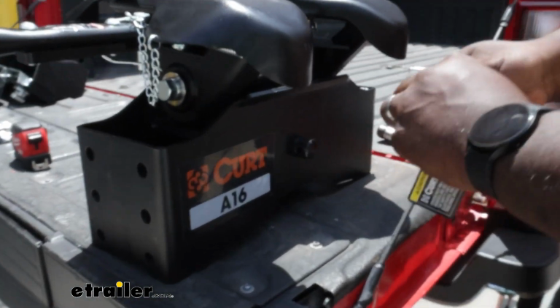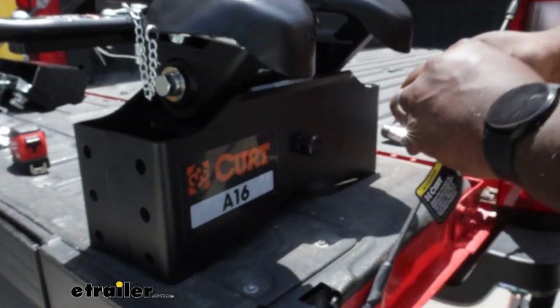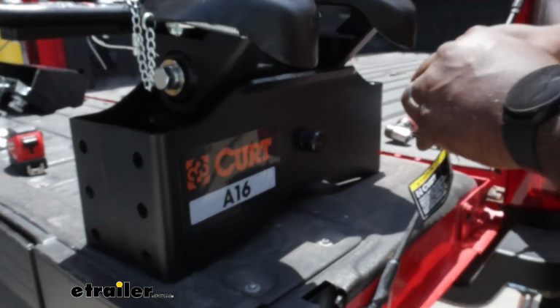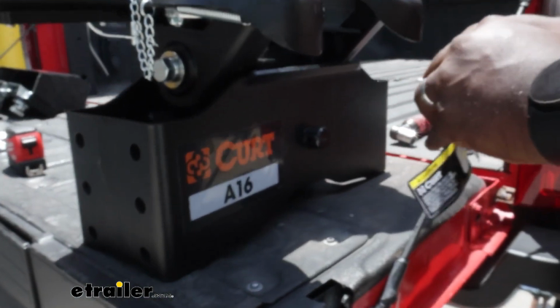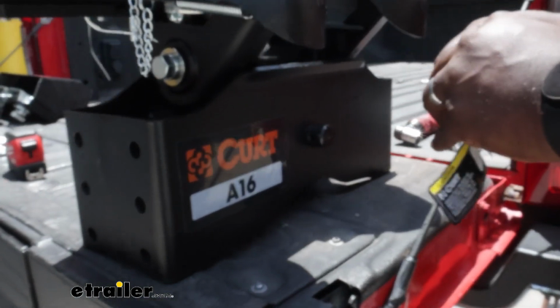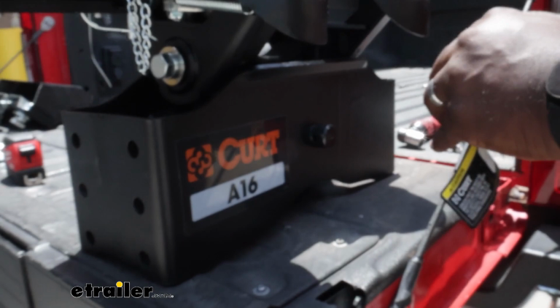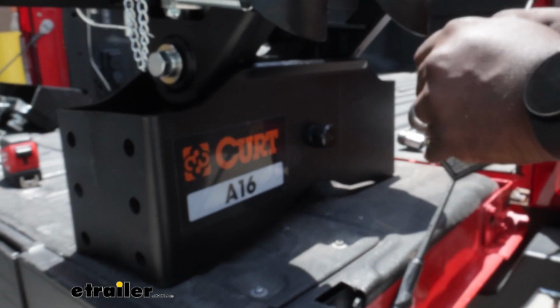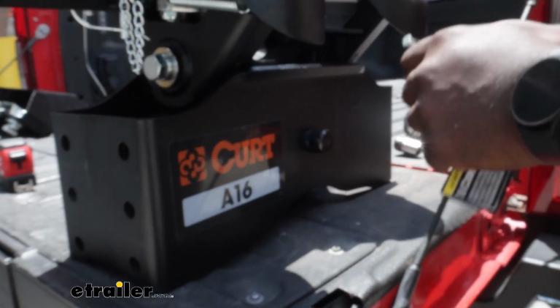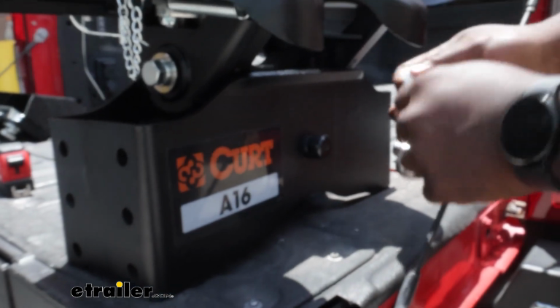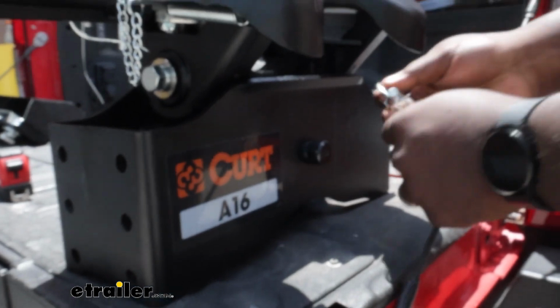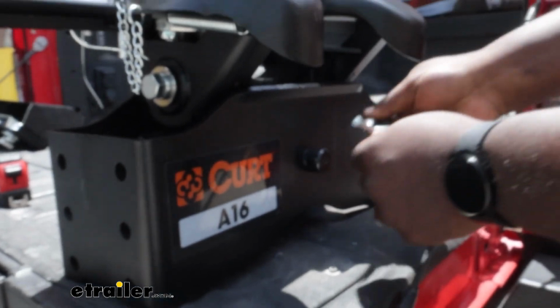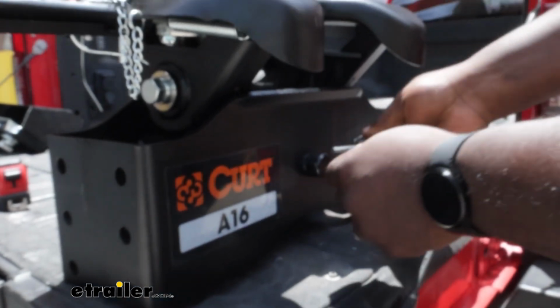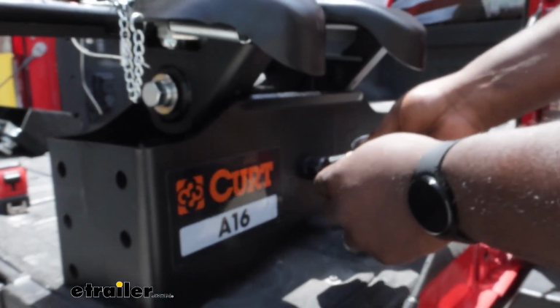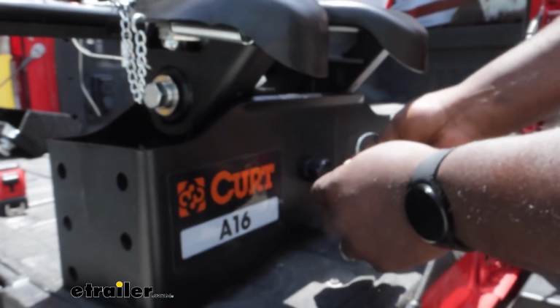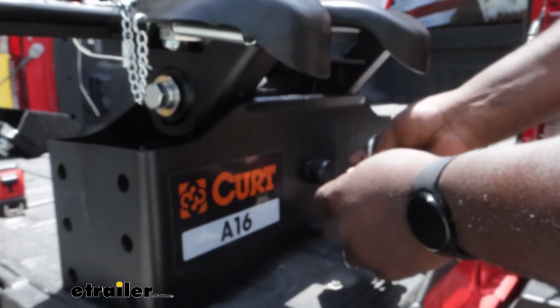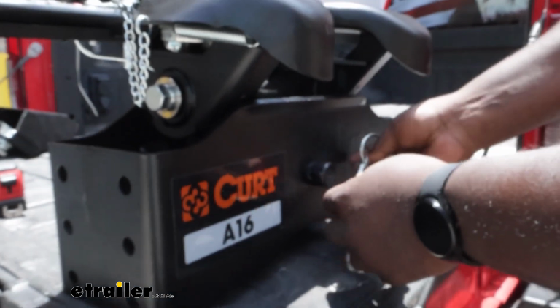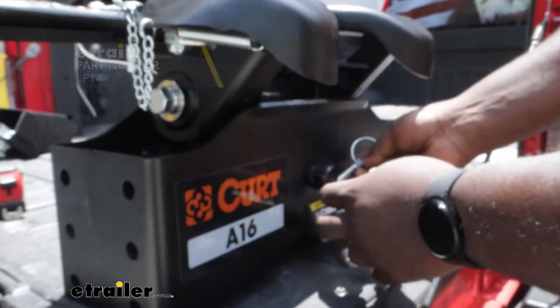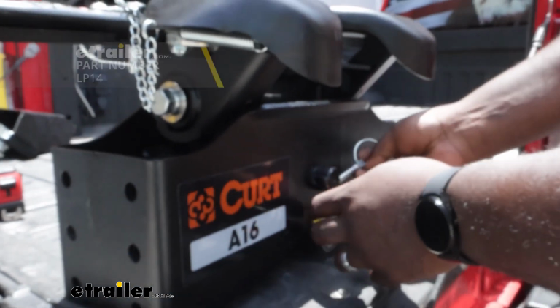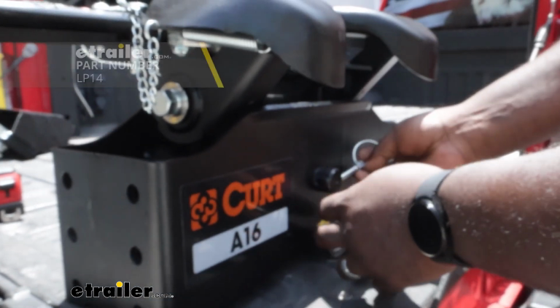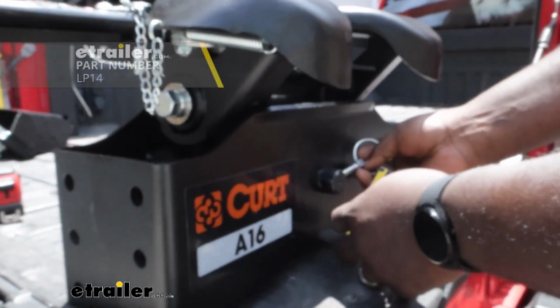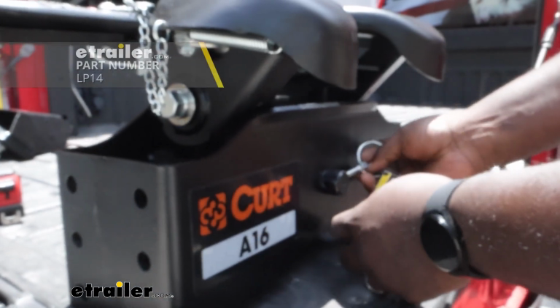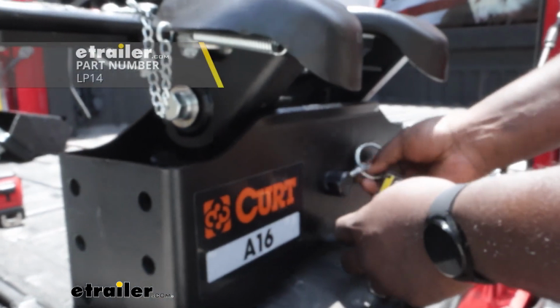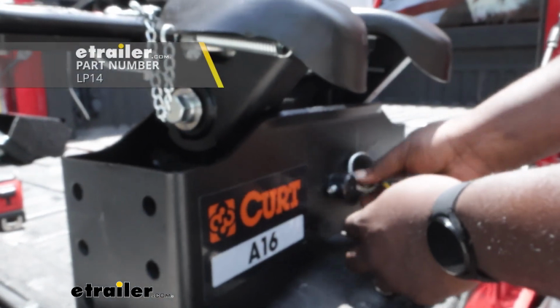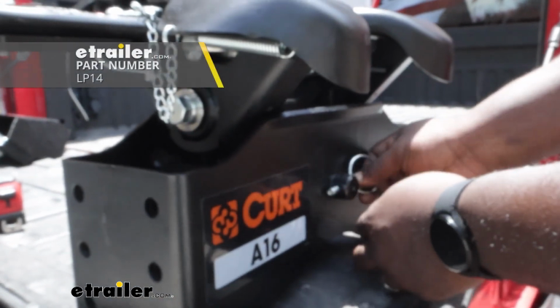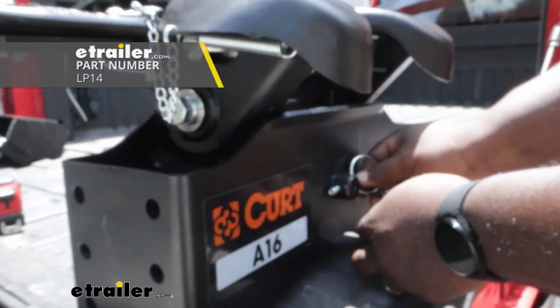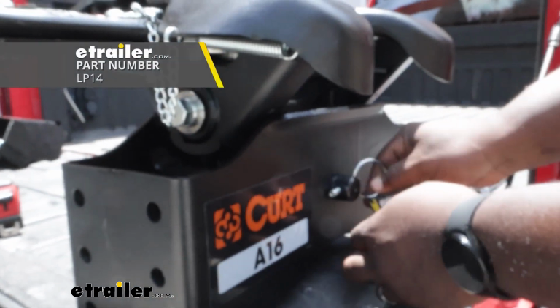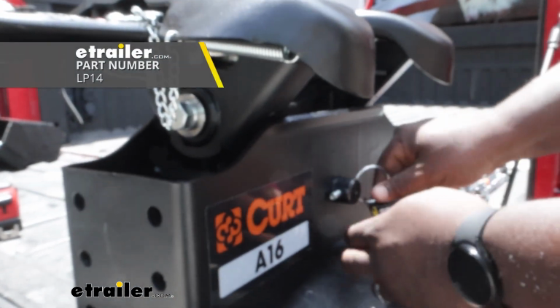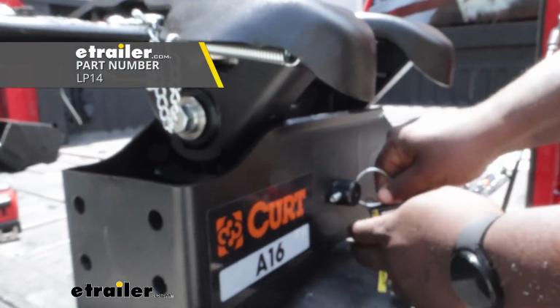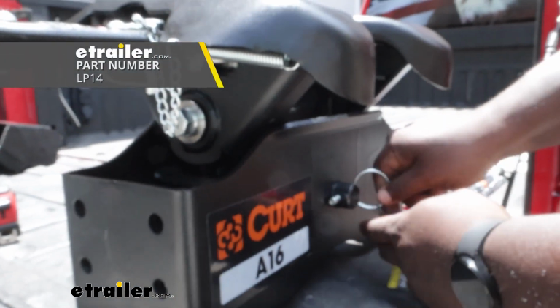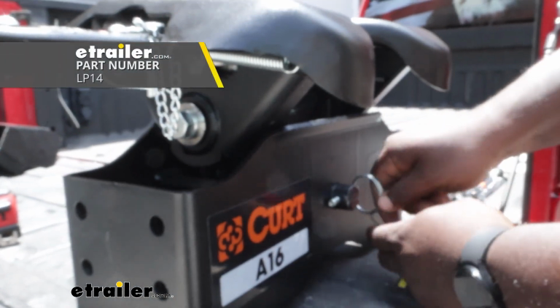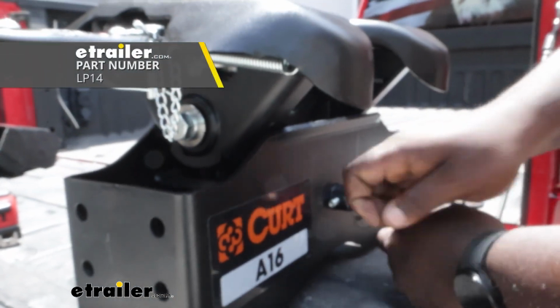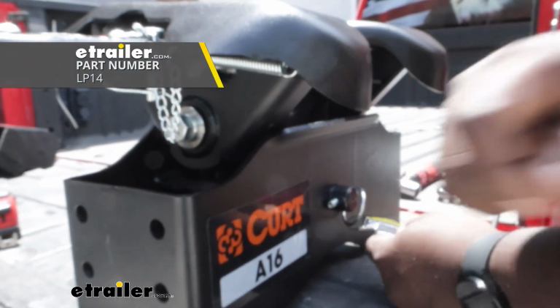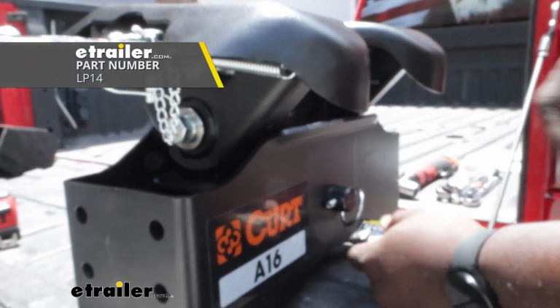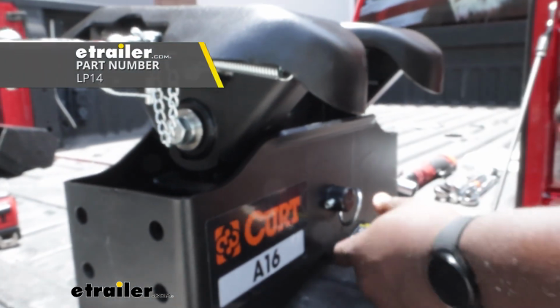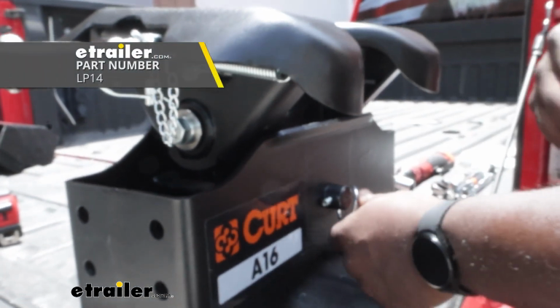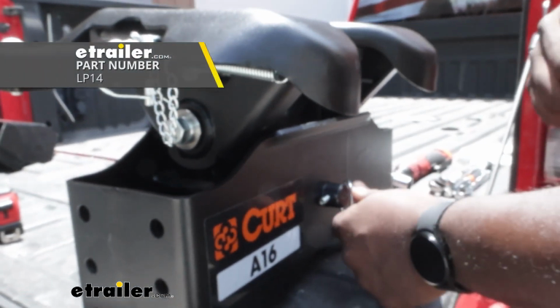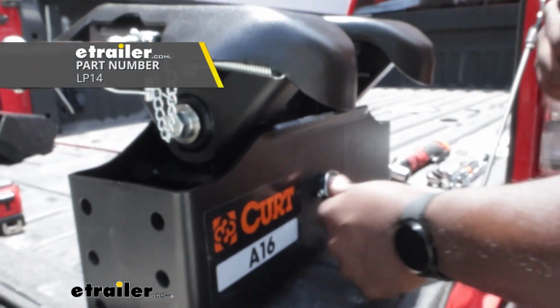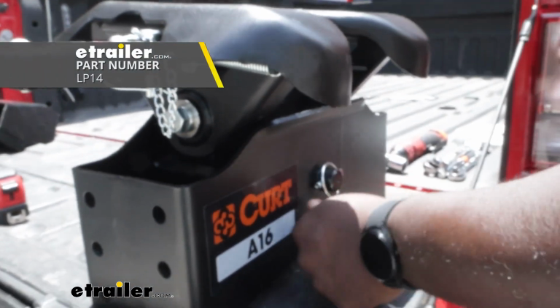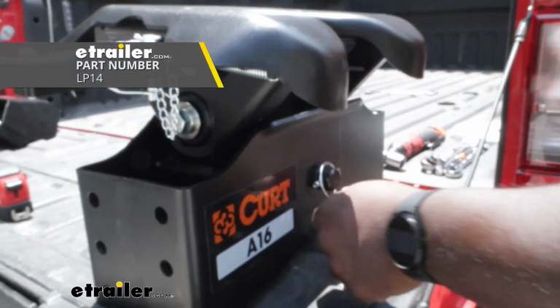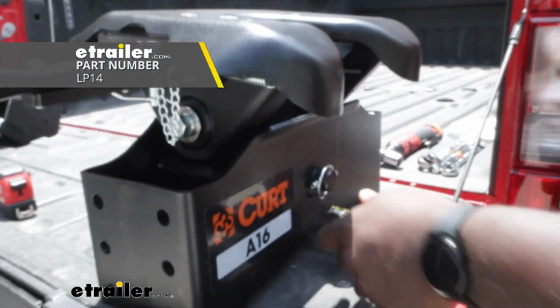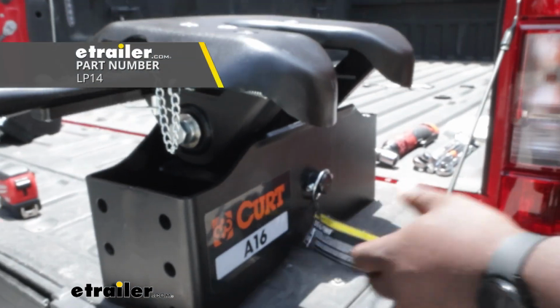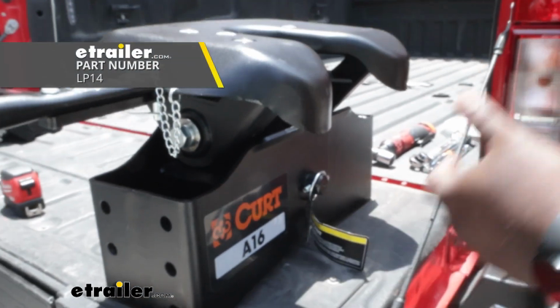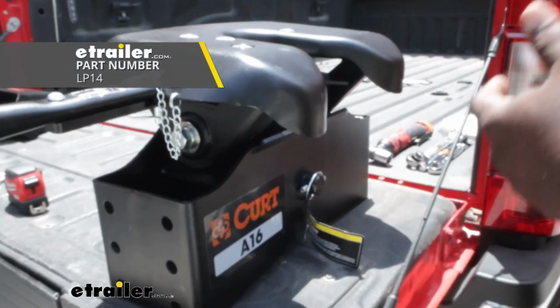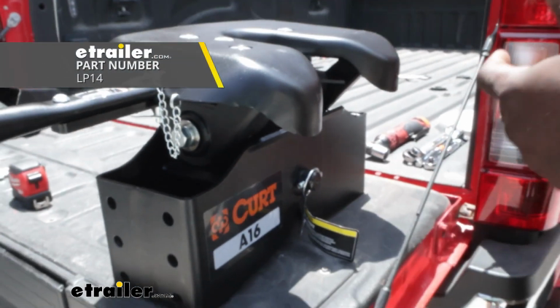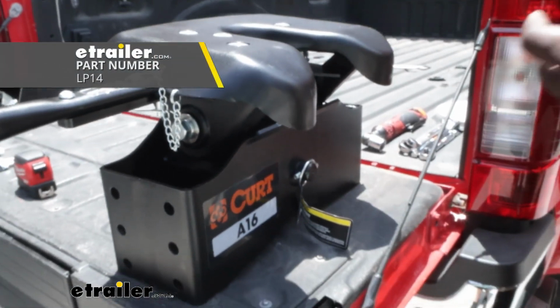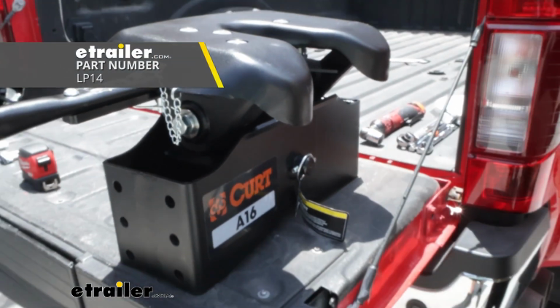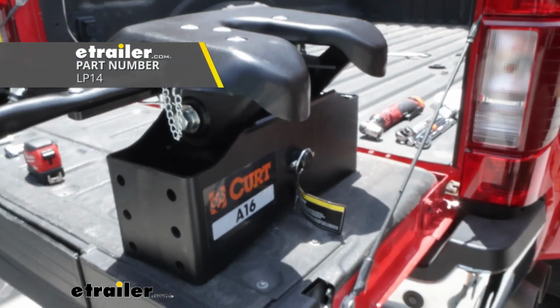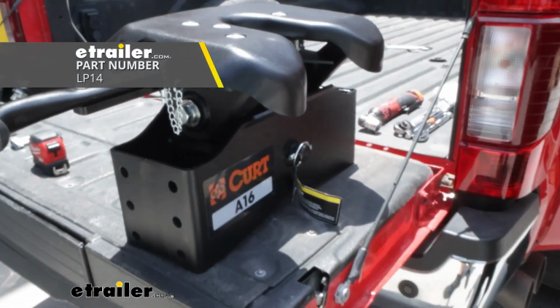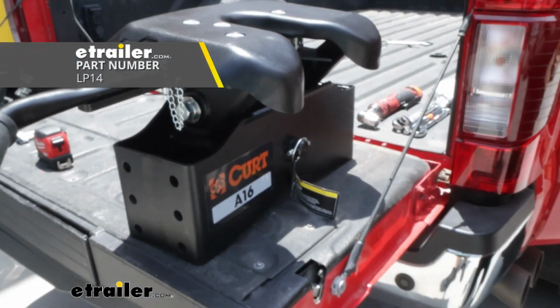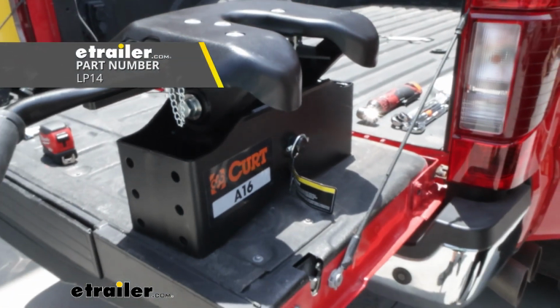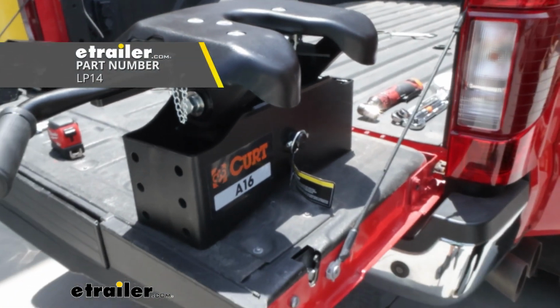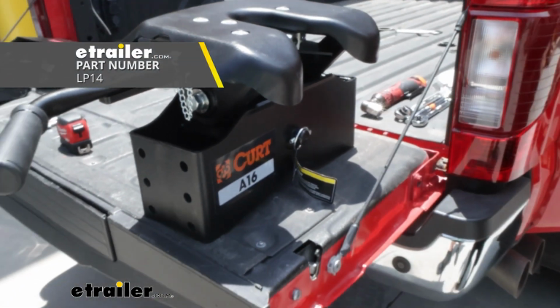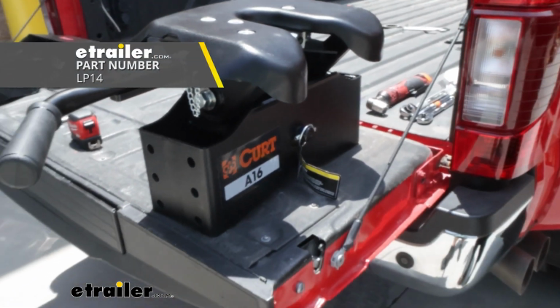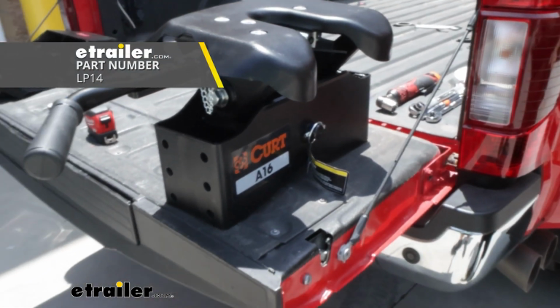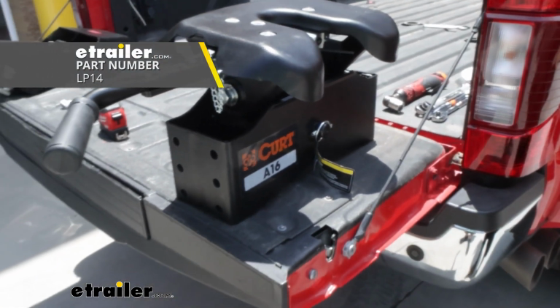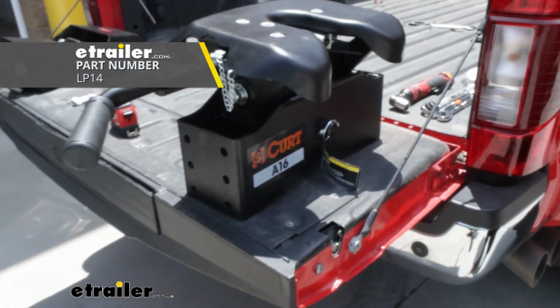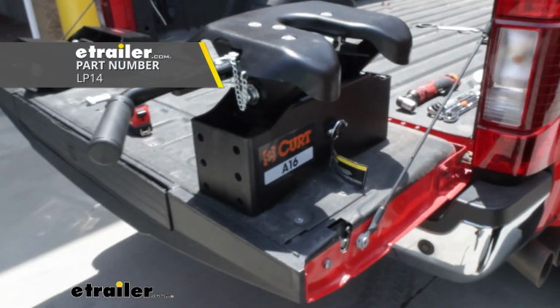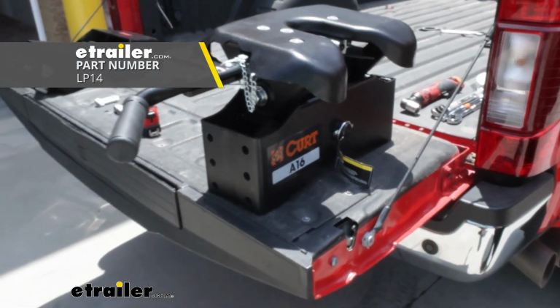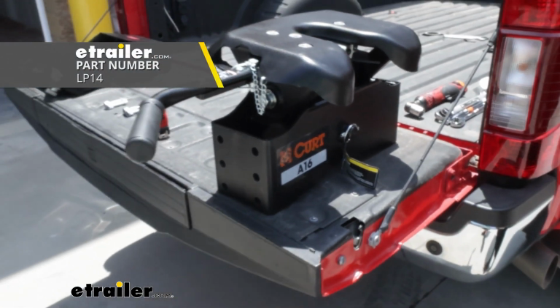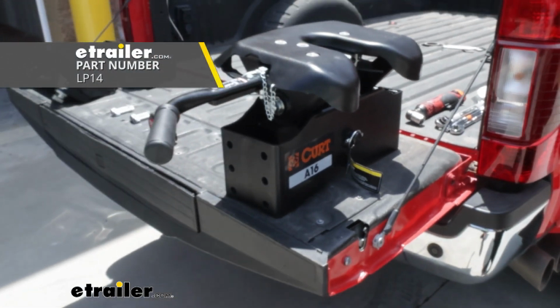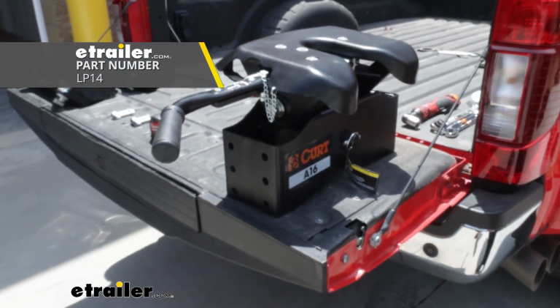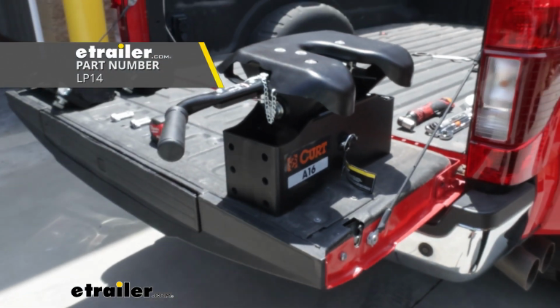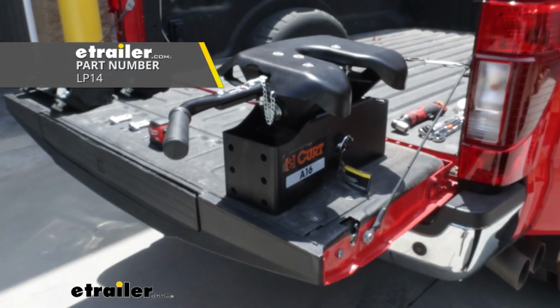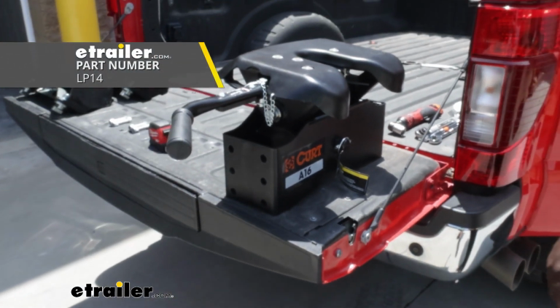Now if you lost your original linchpin, you will have to buy a replacement because the replacement pin does not come with one.